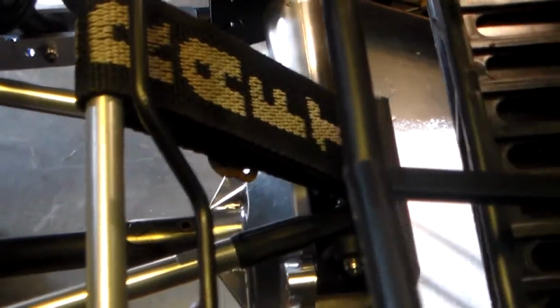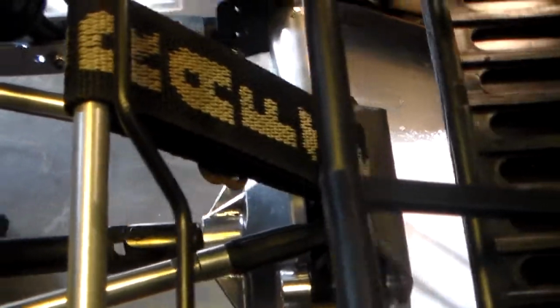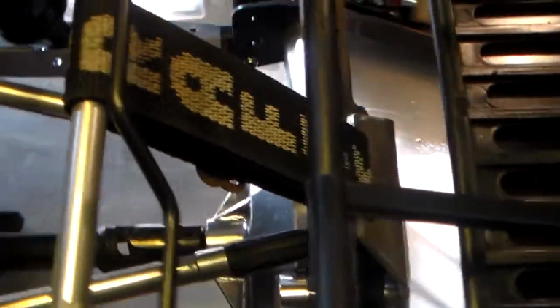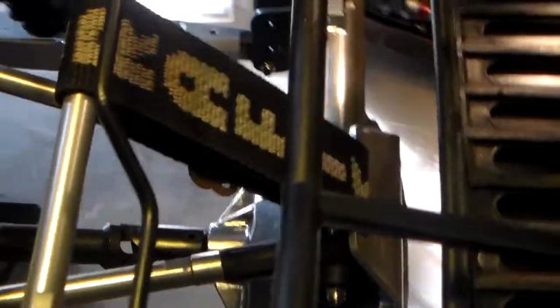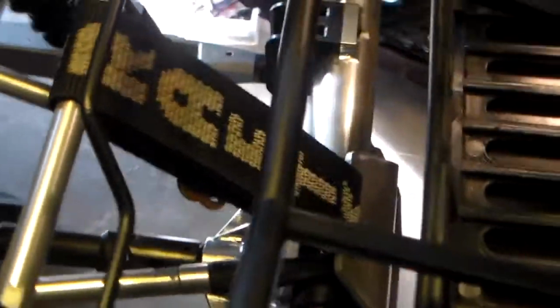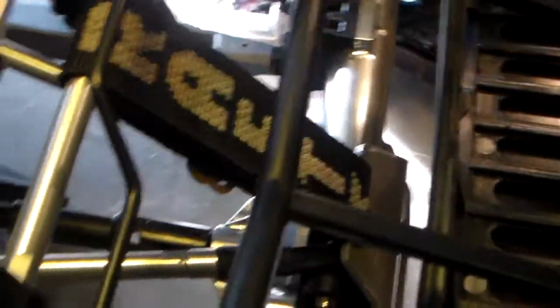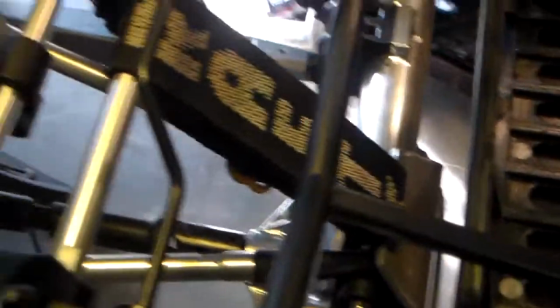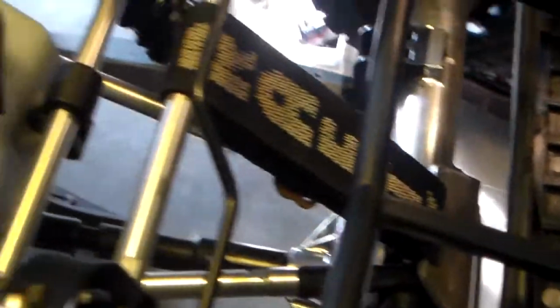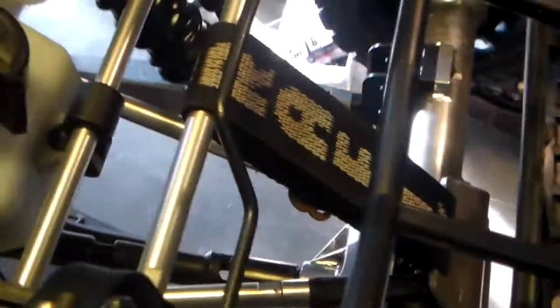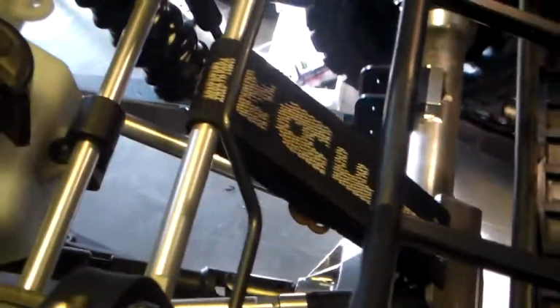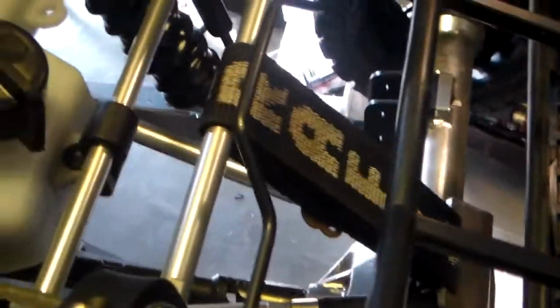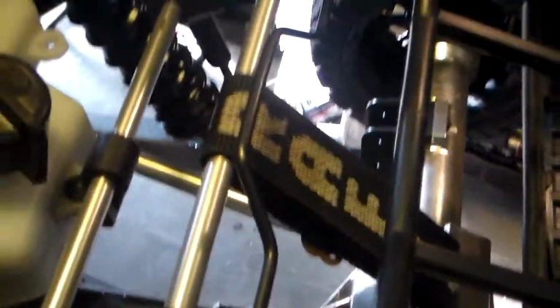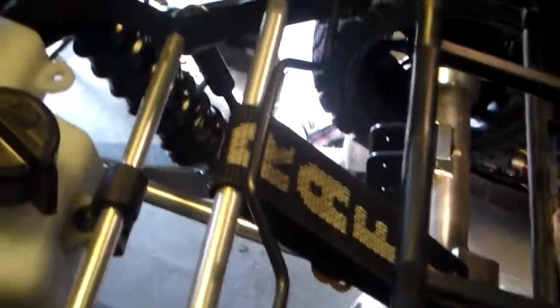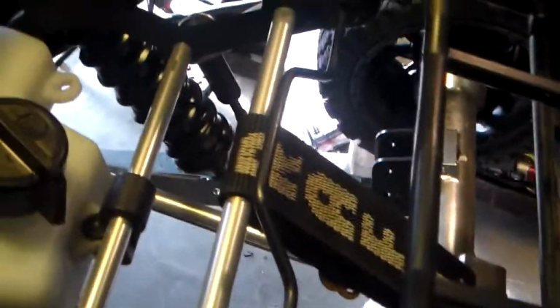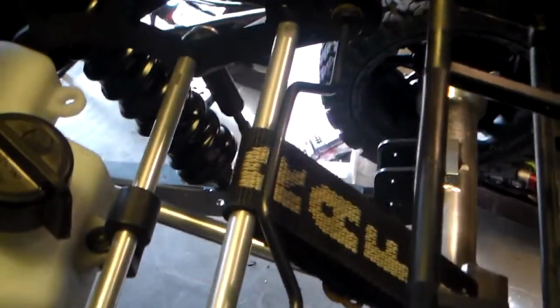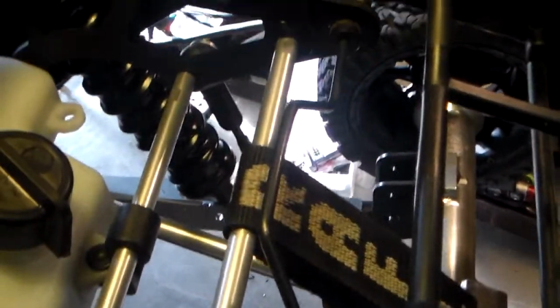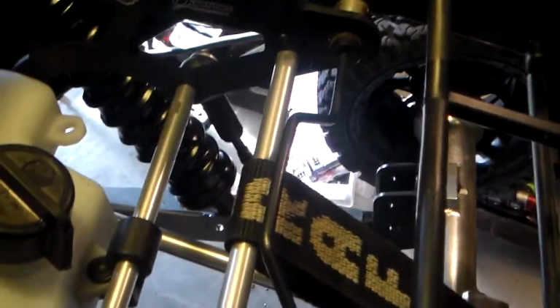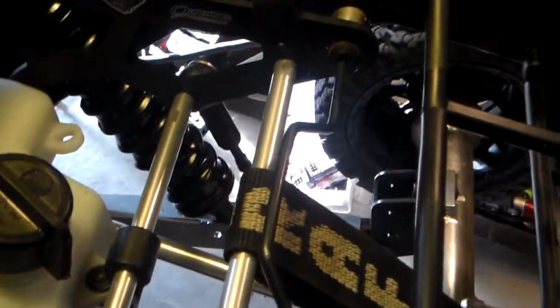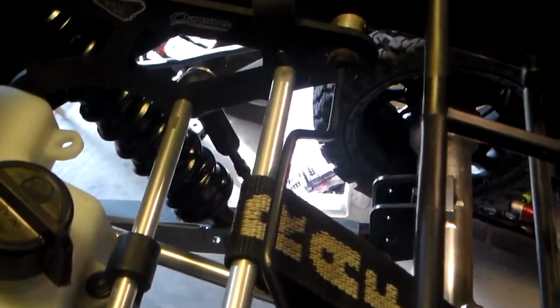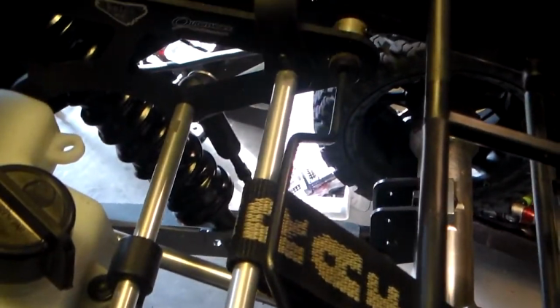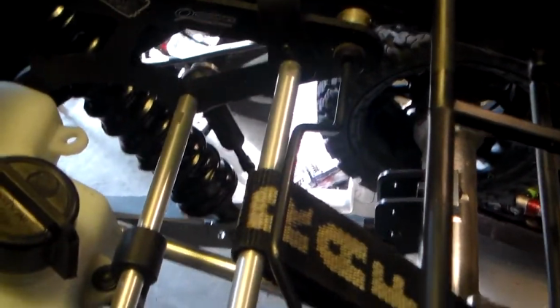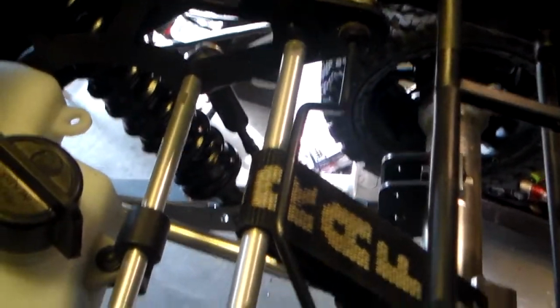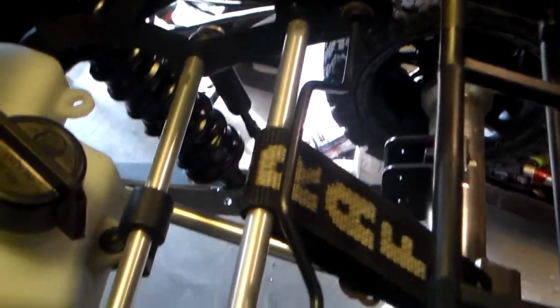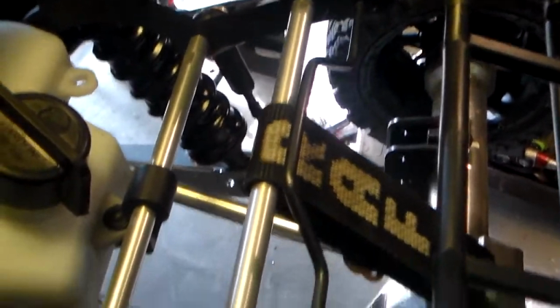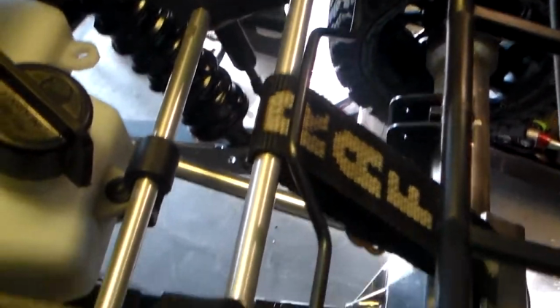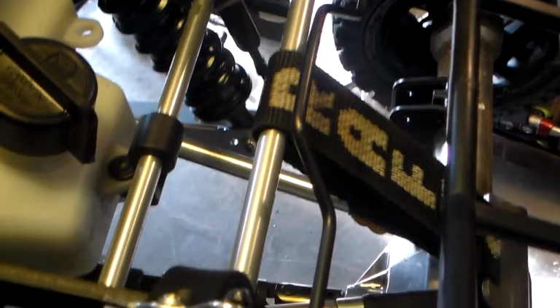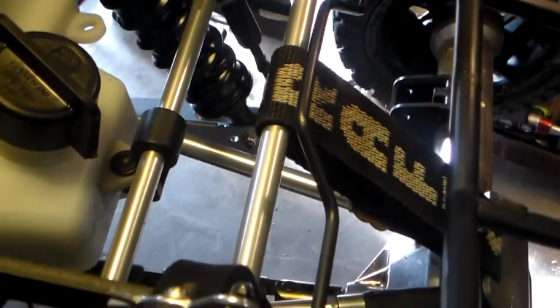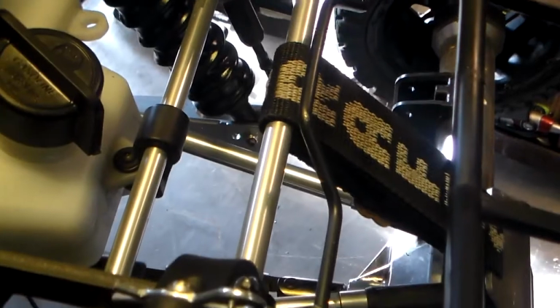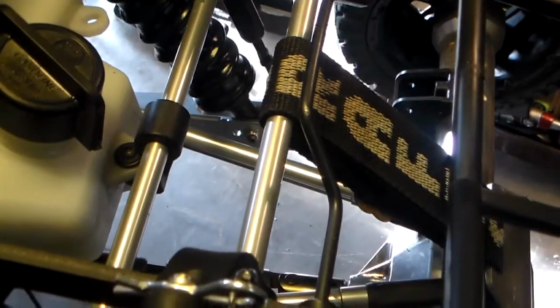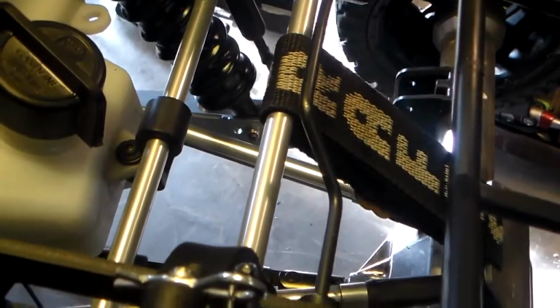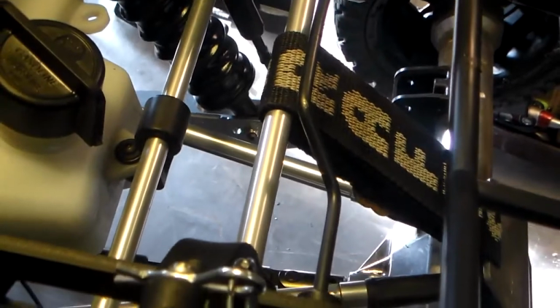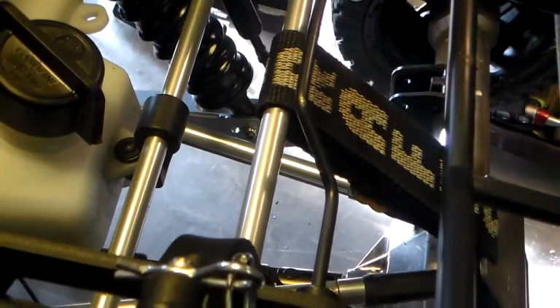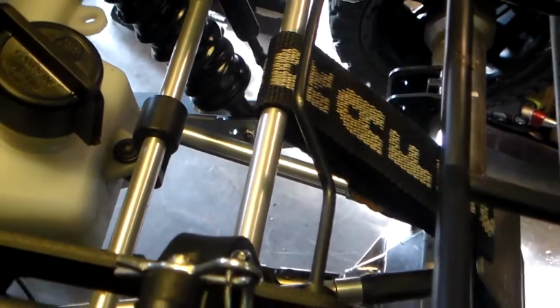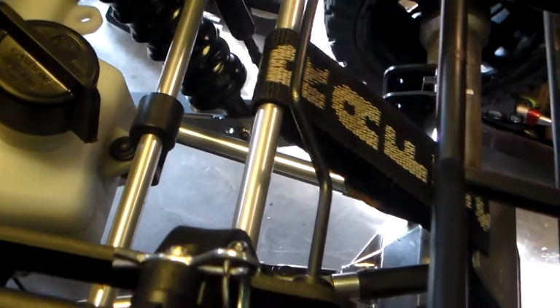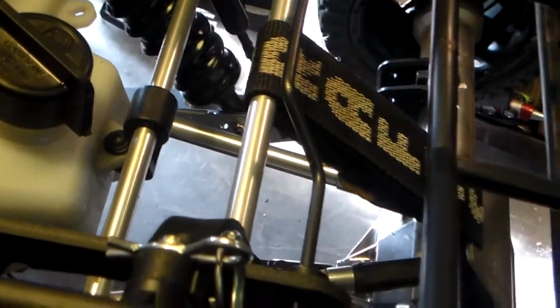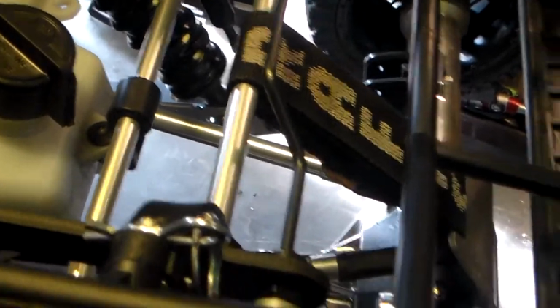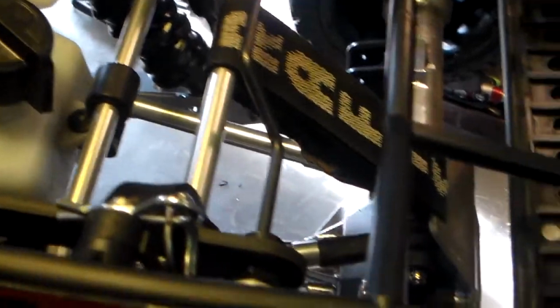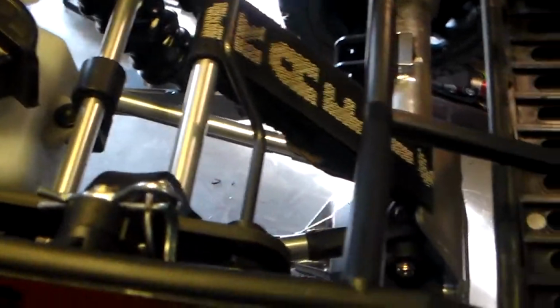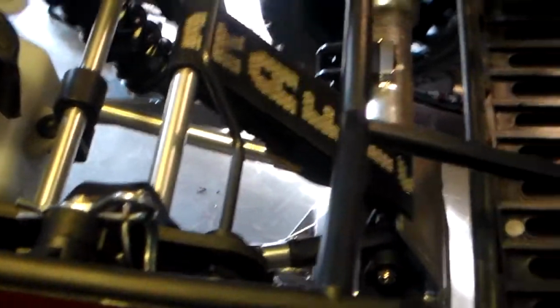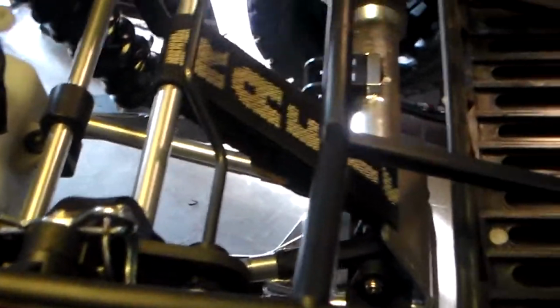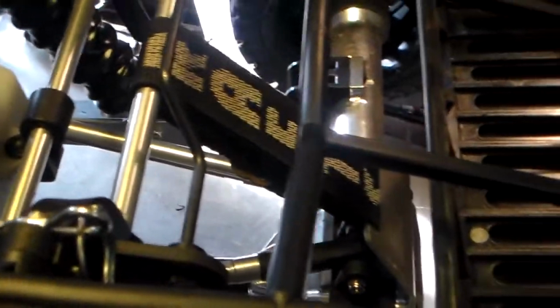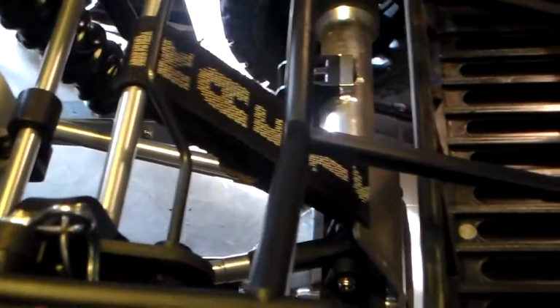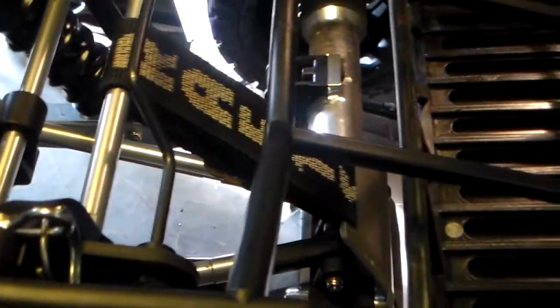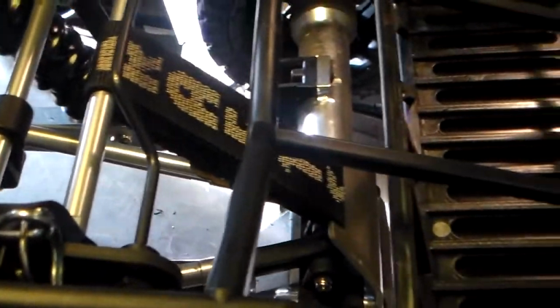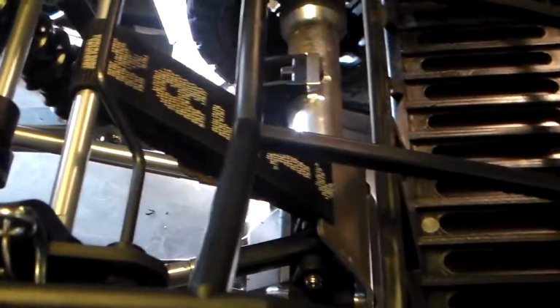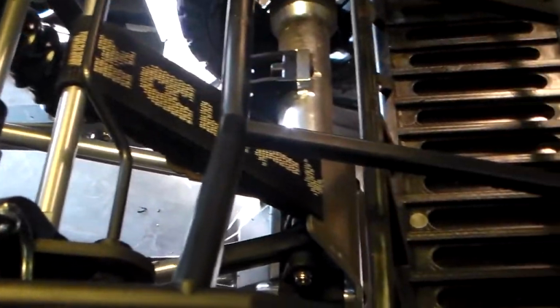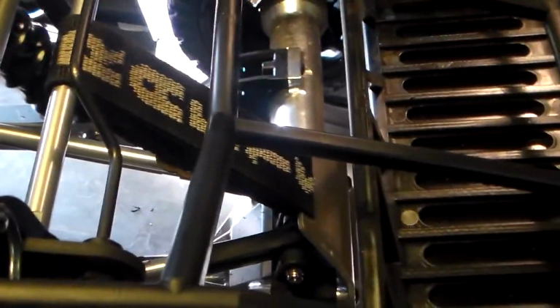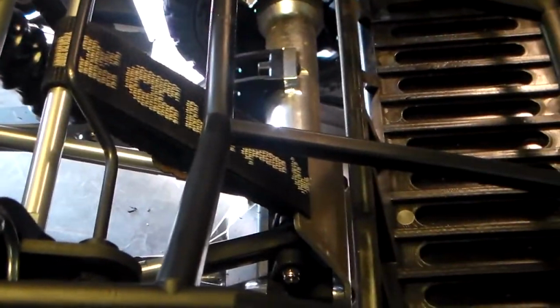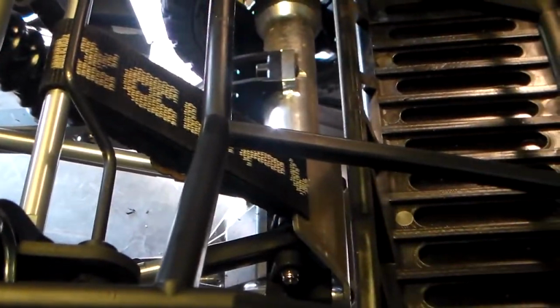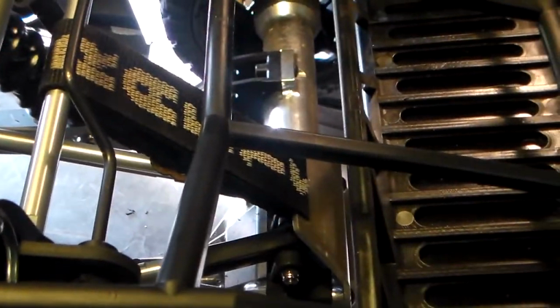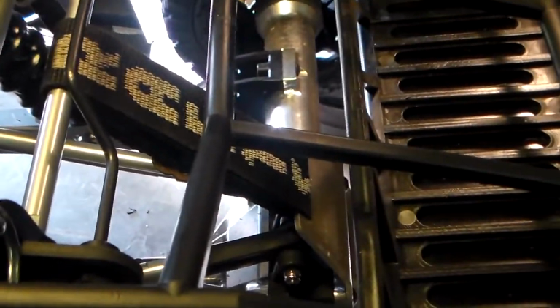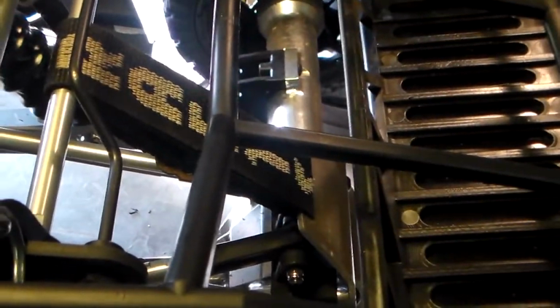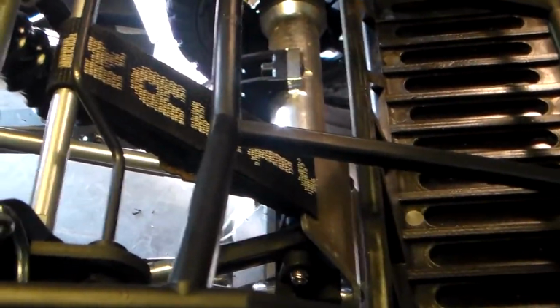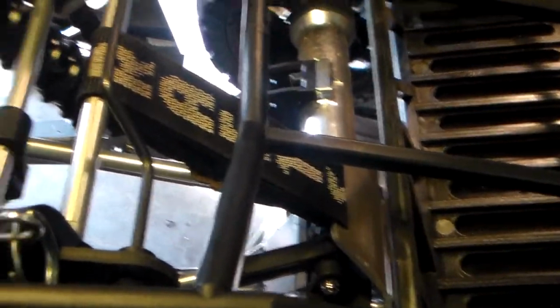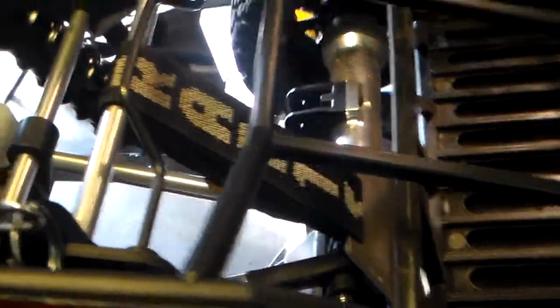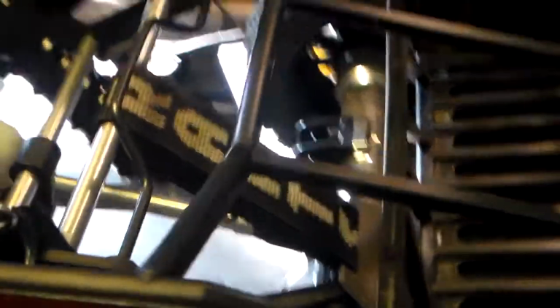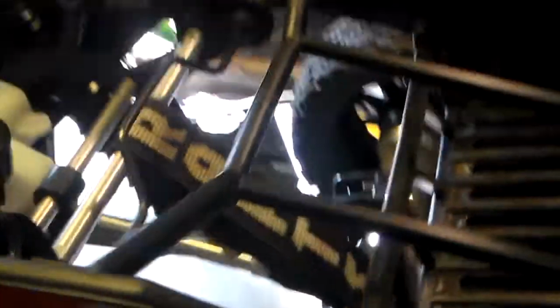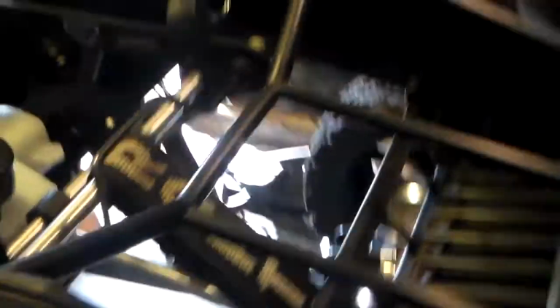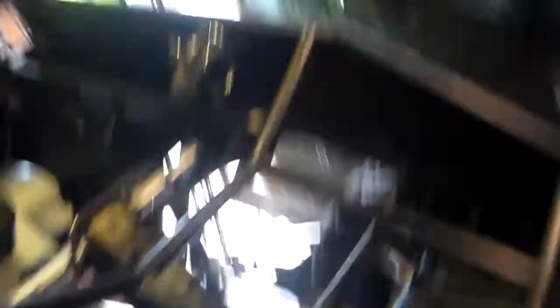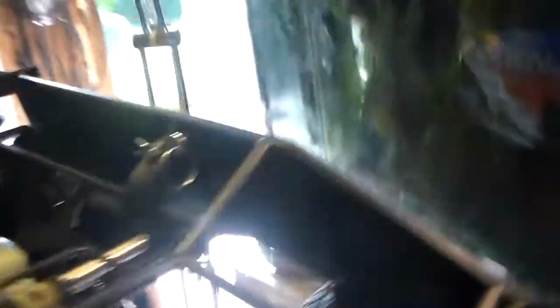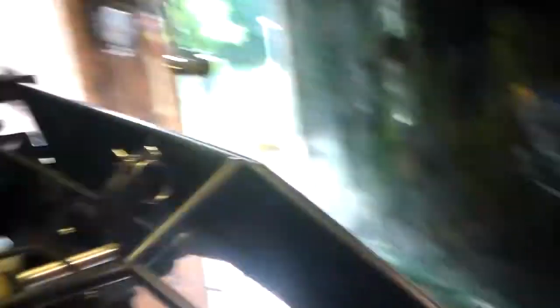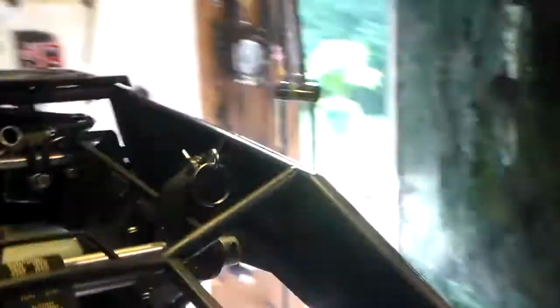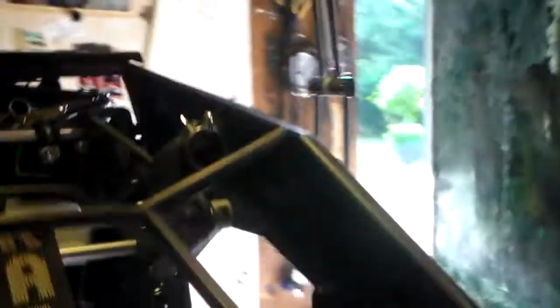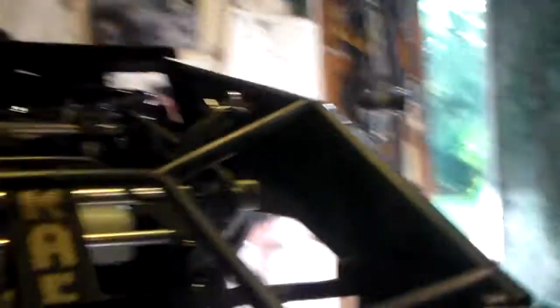What I did, I hooked it right to the center, and it just loops around and hooks down to that bracket that I made.